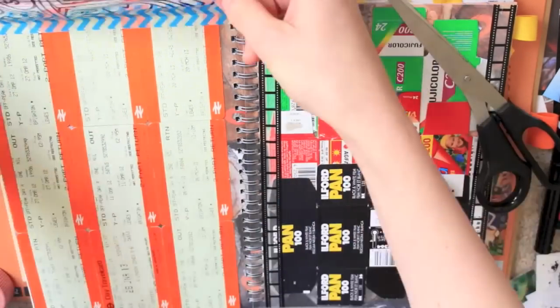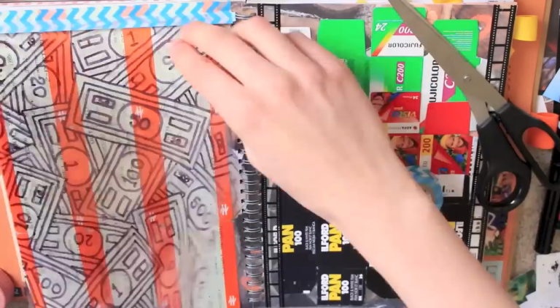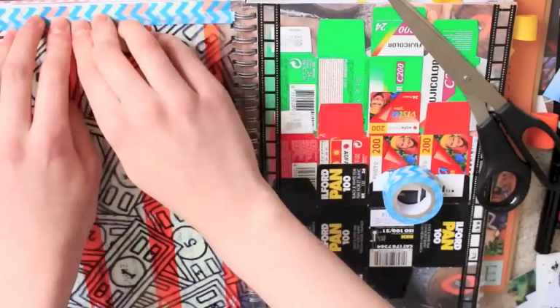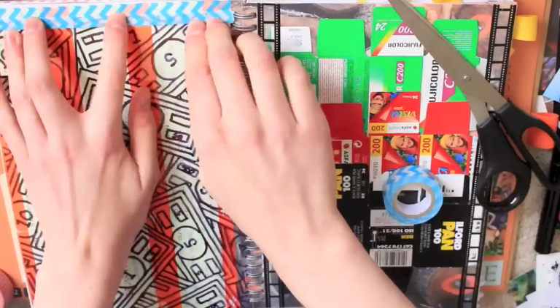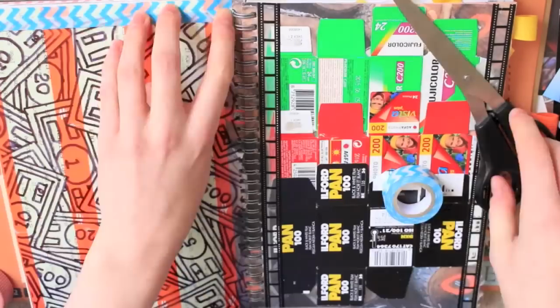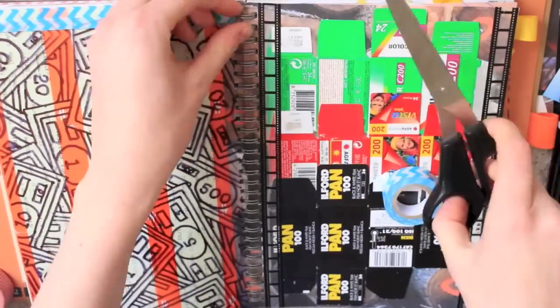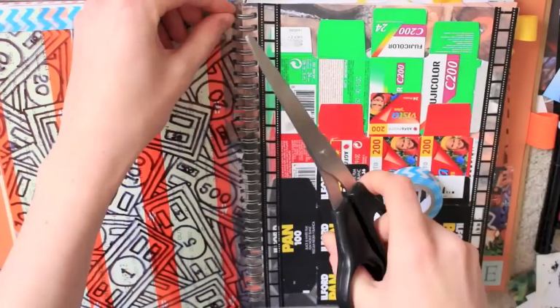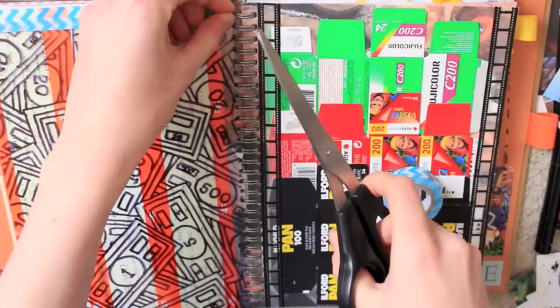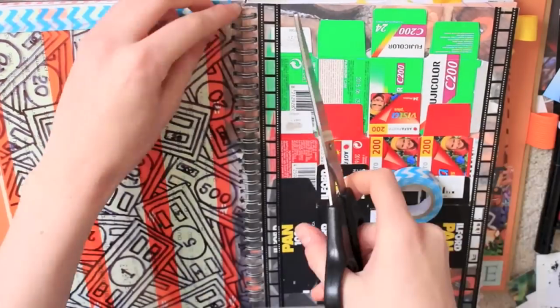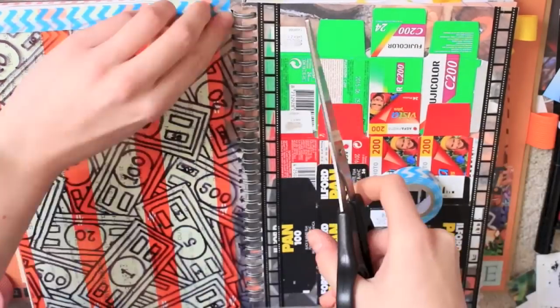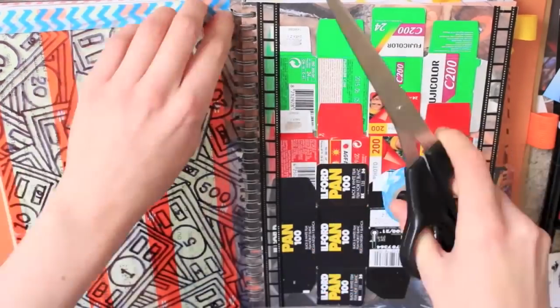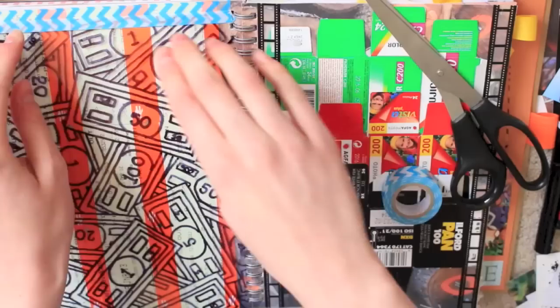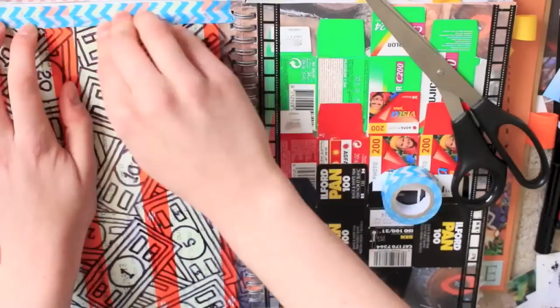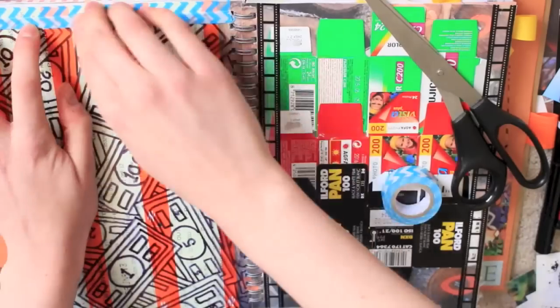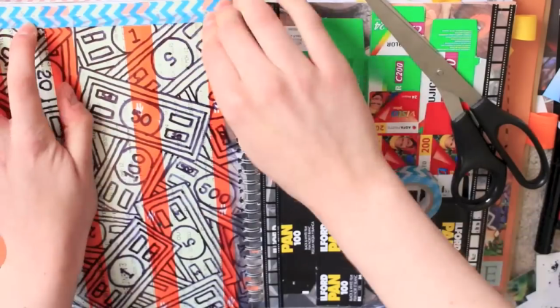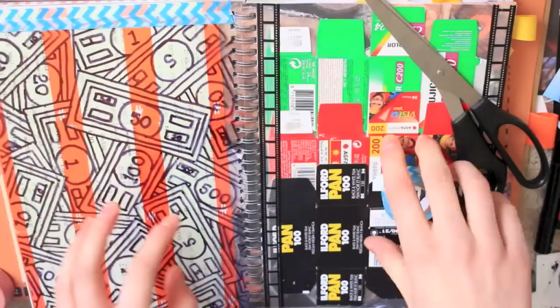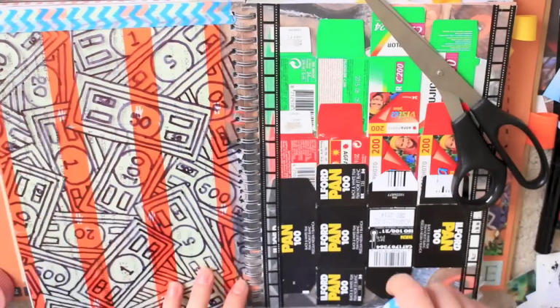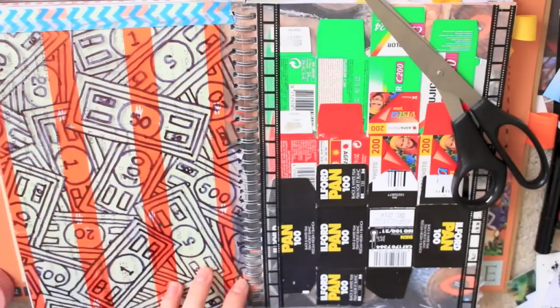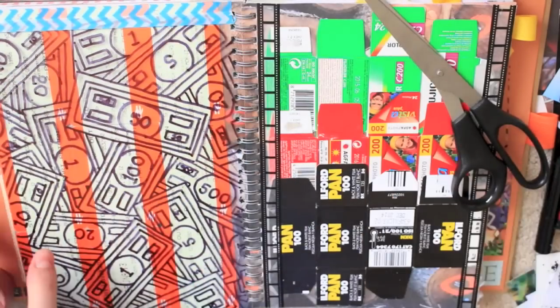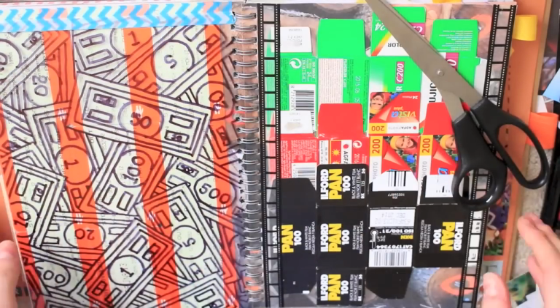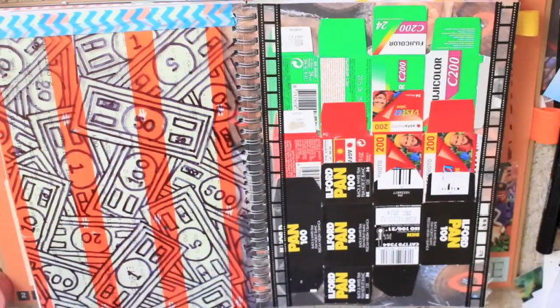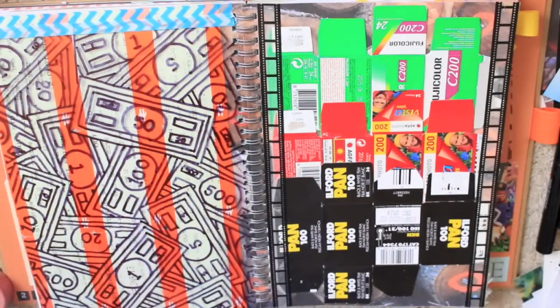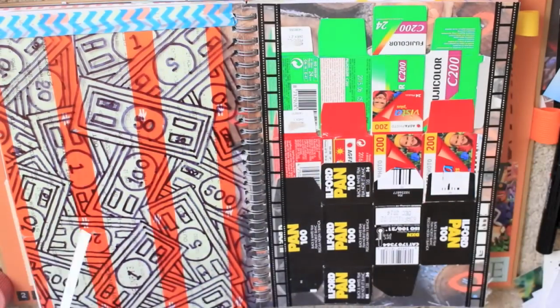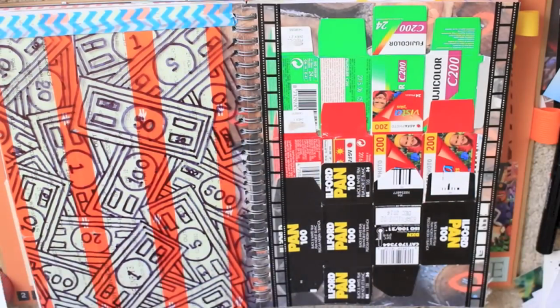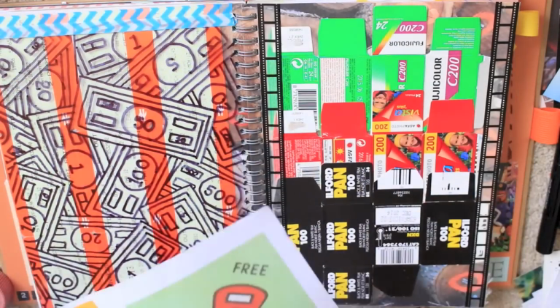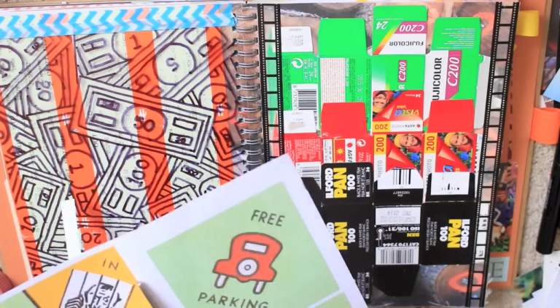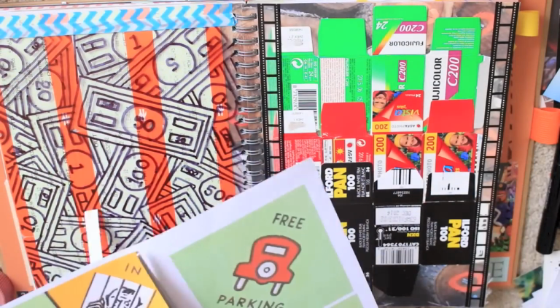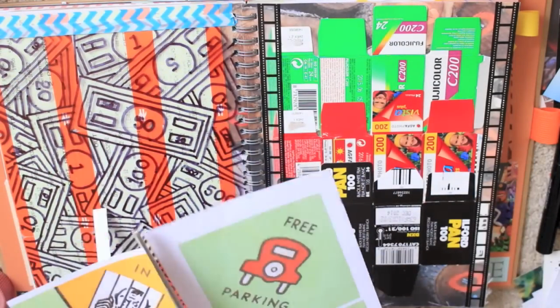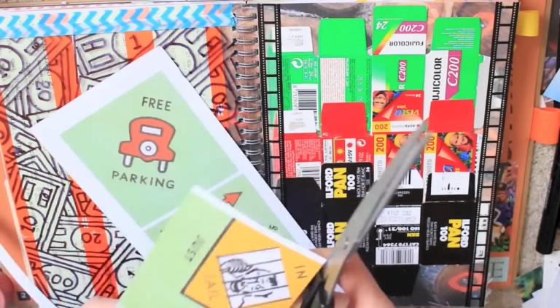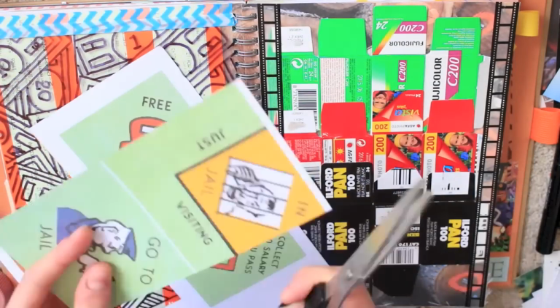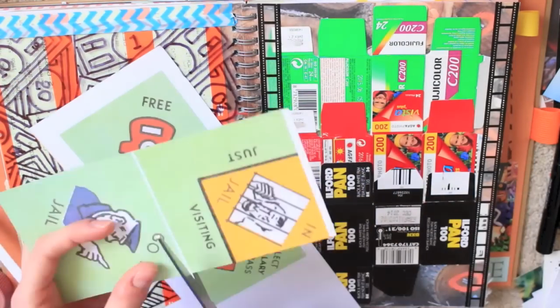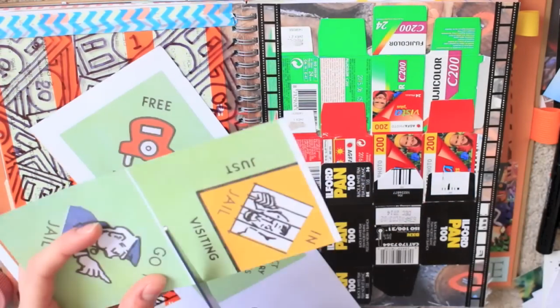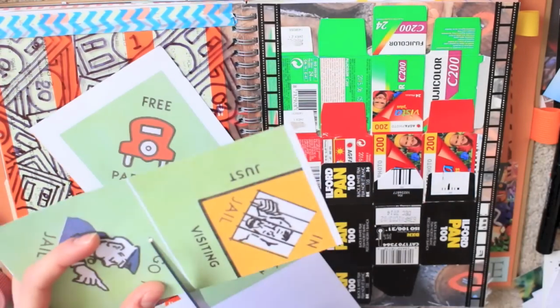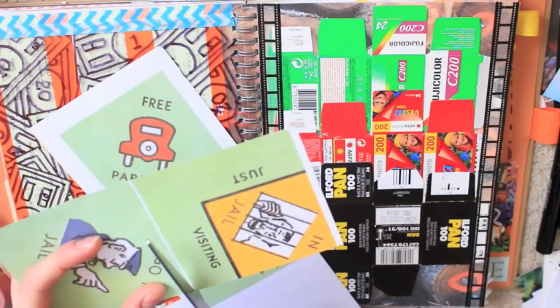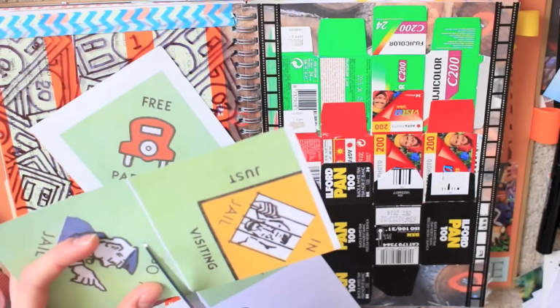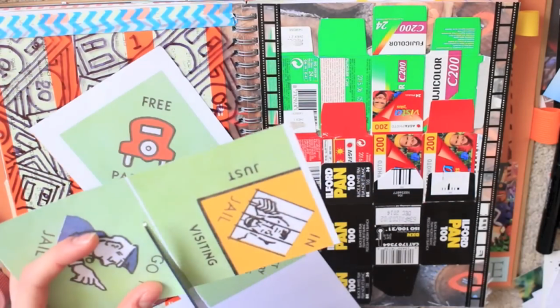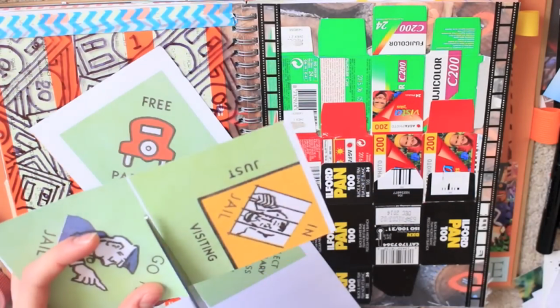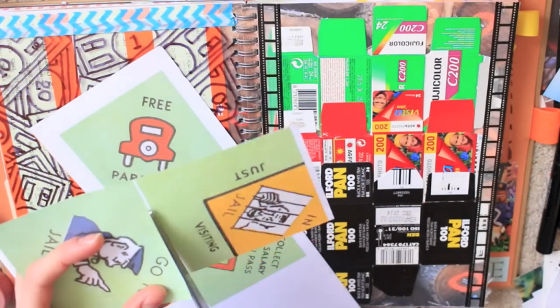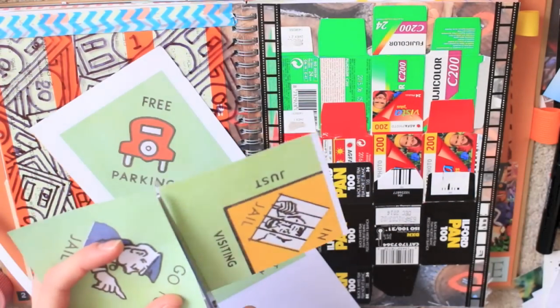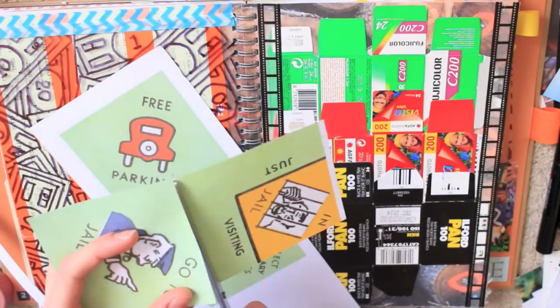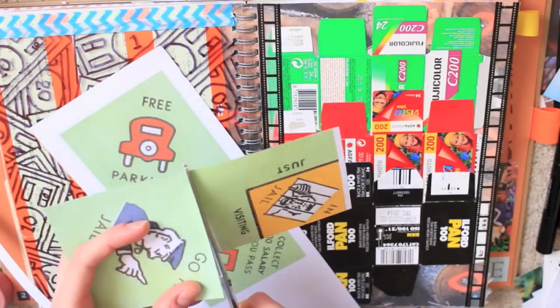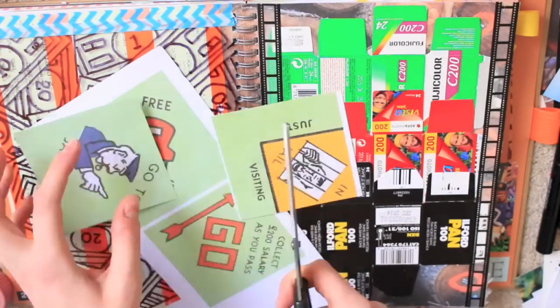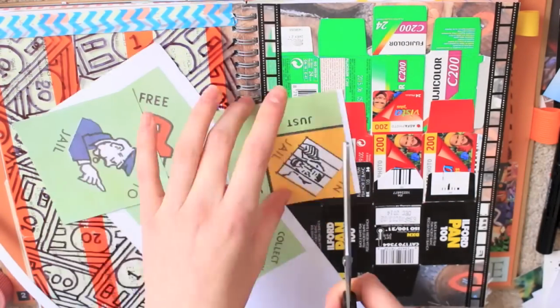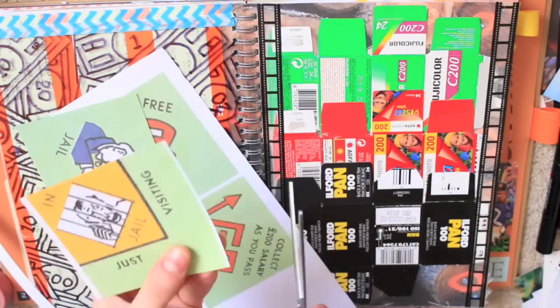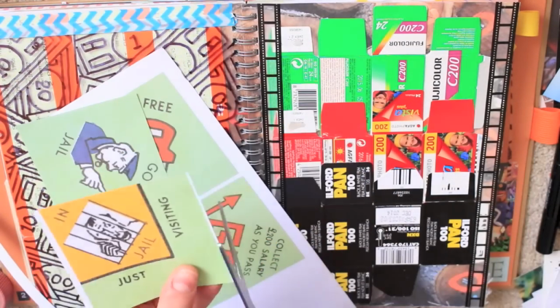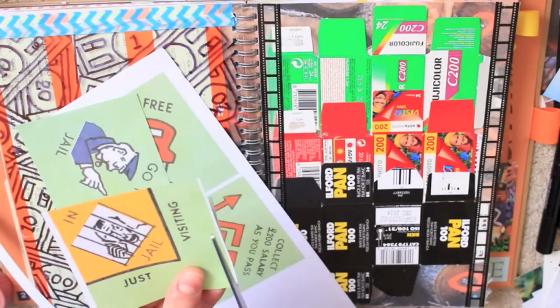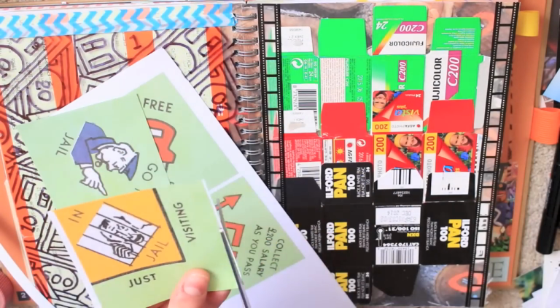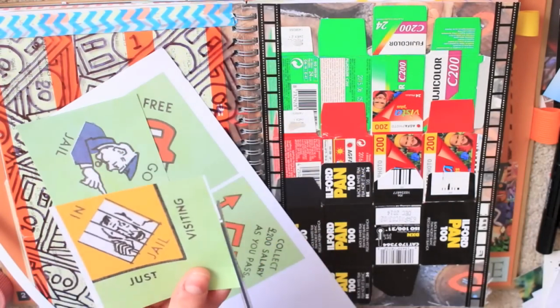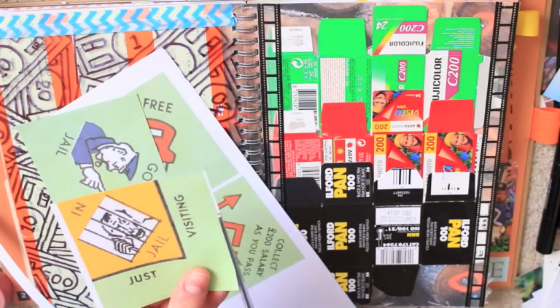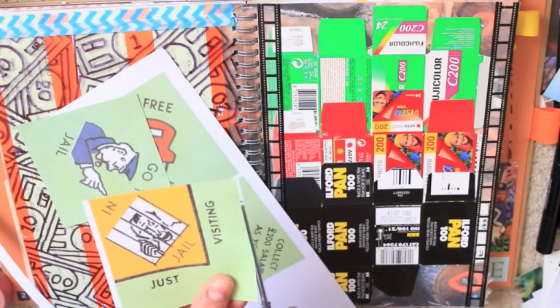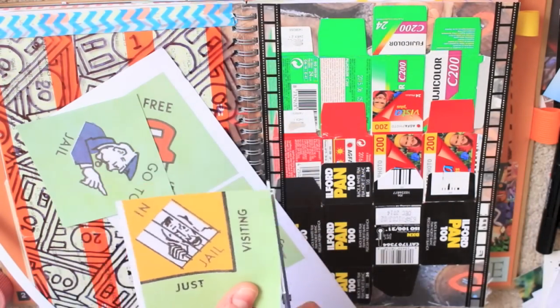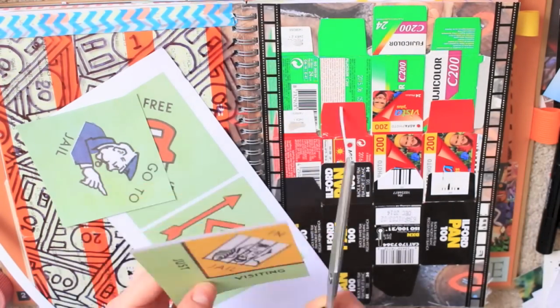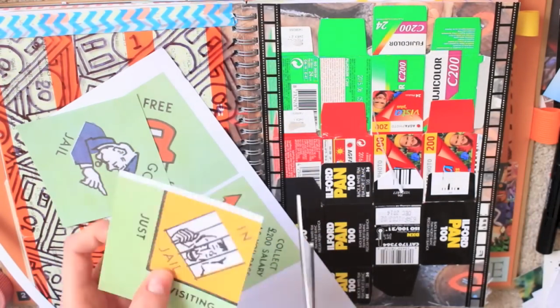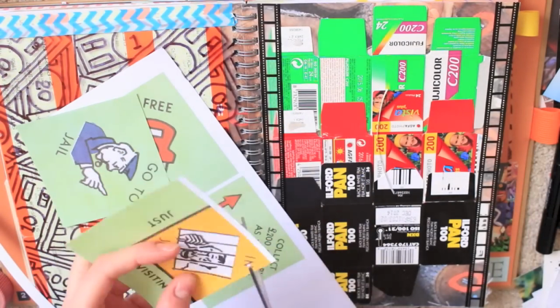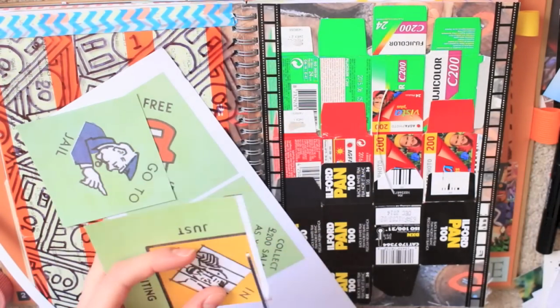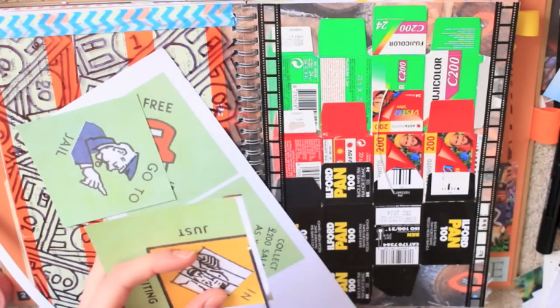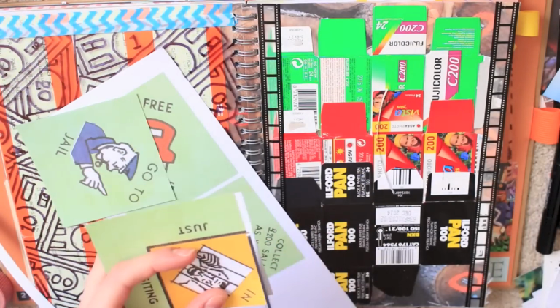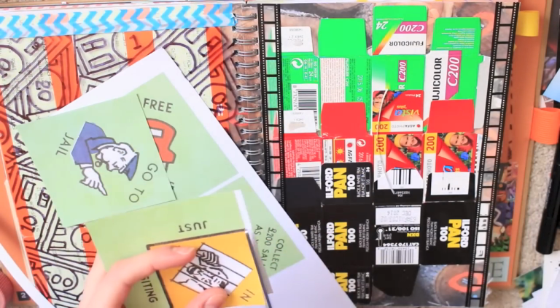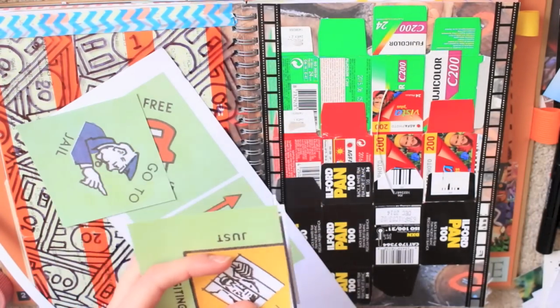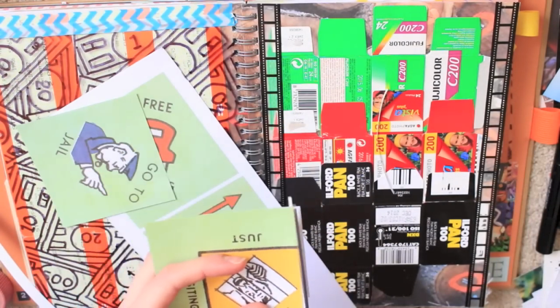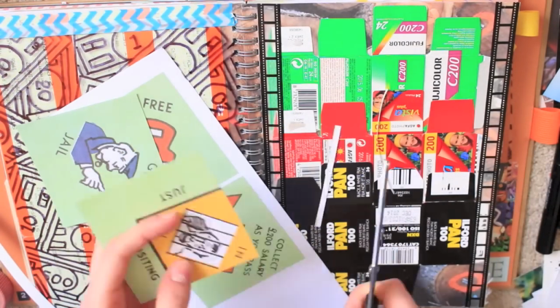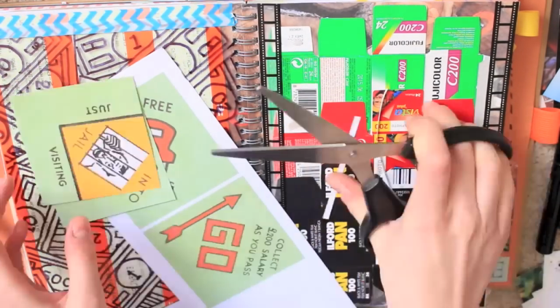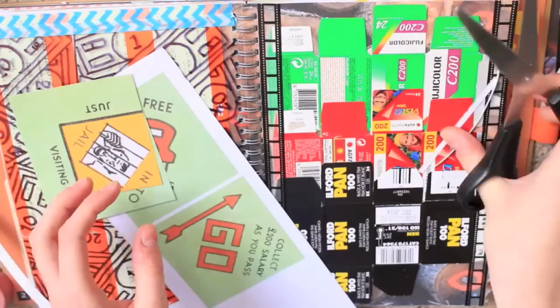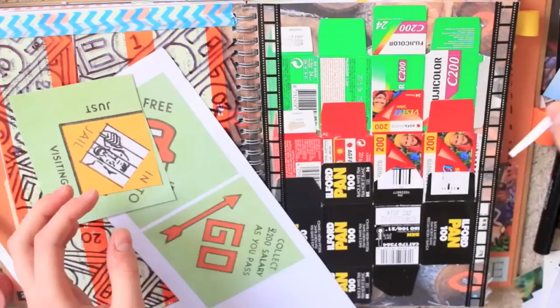Instead of completely covering the tickets up, I taped this bit of acetate to the top and used it like a base. And then I added everything on top of that.